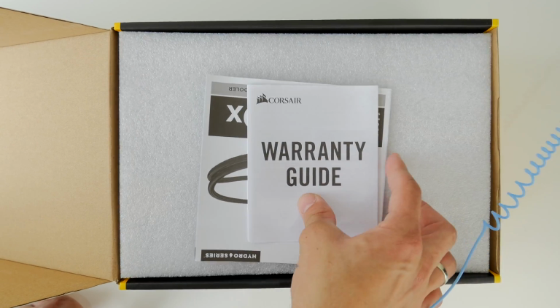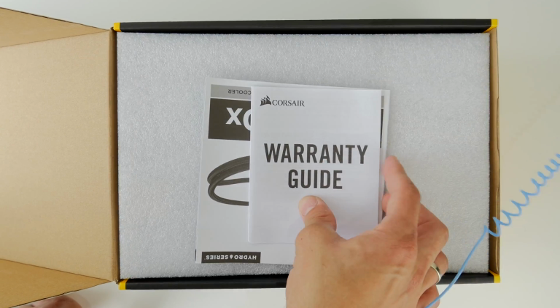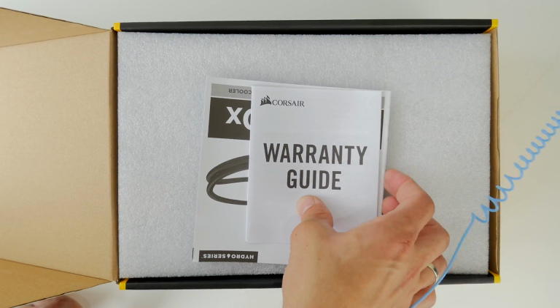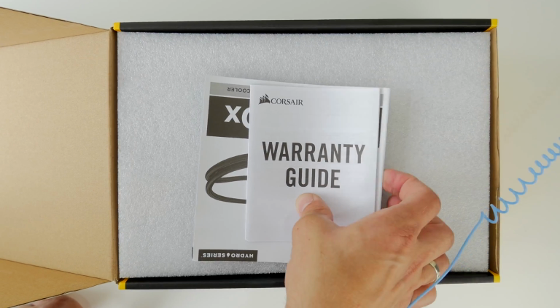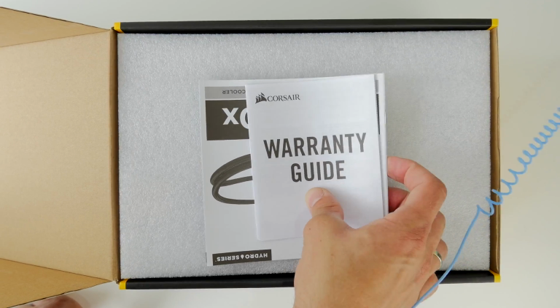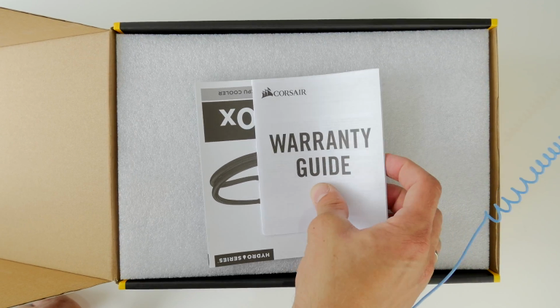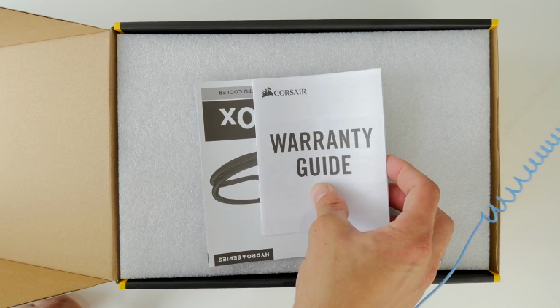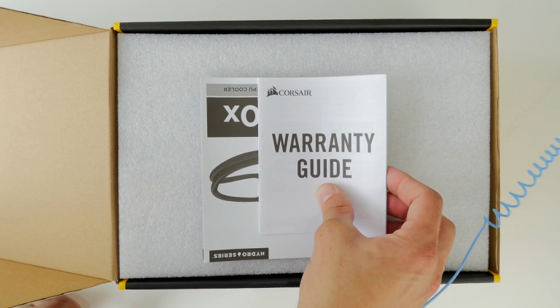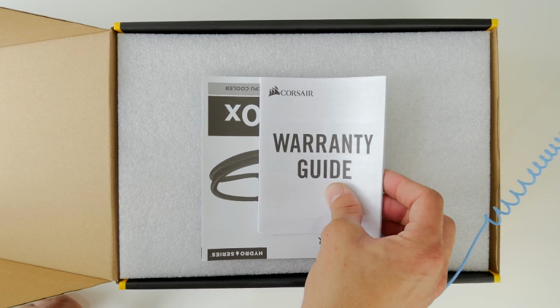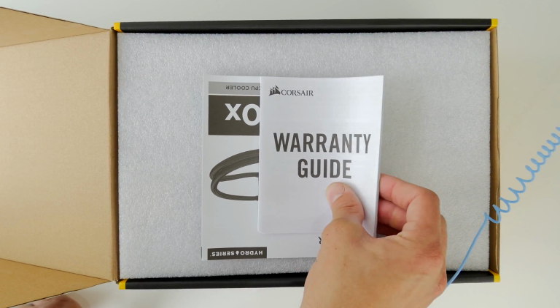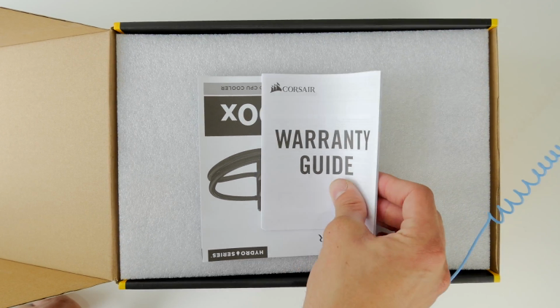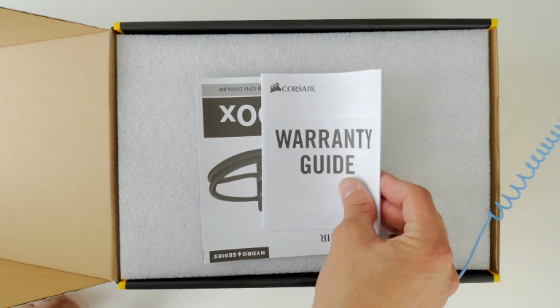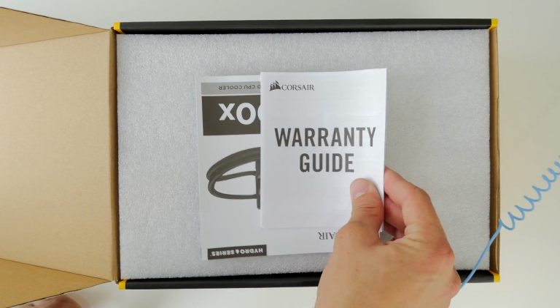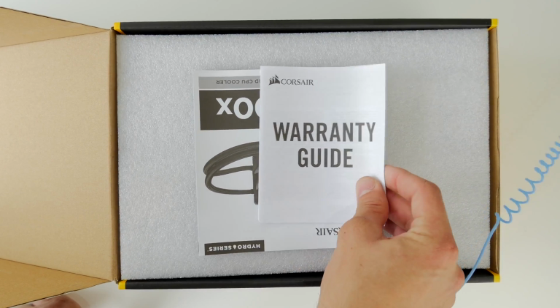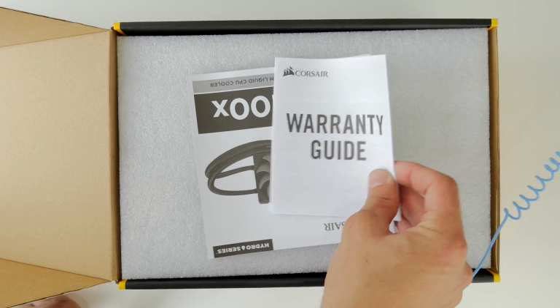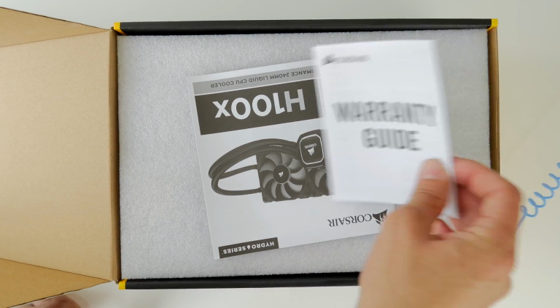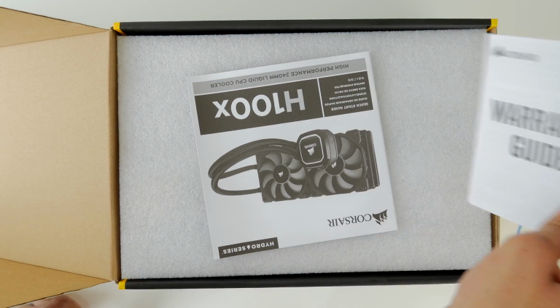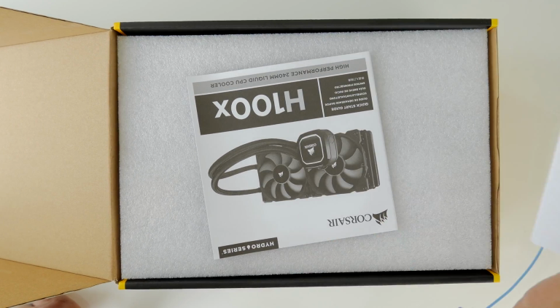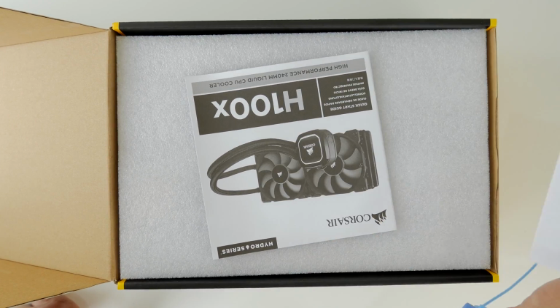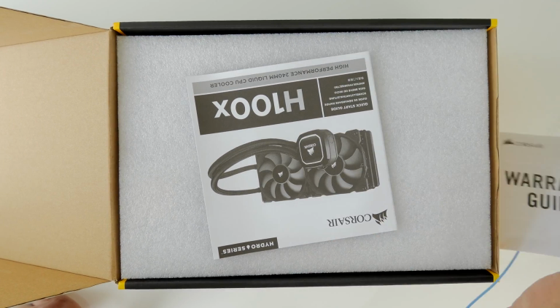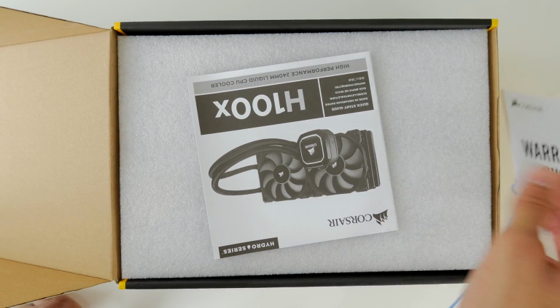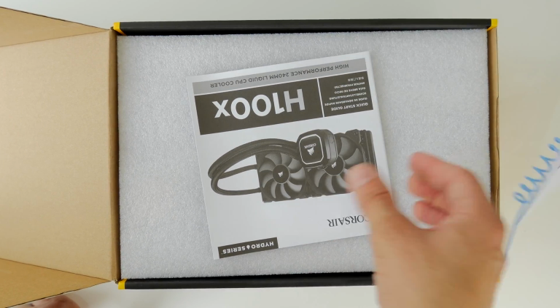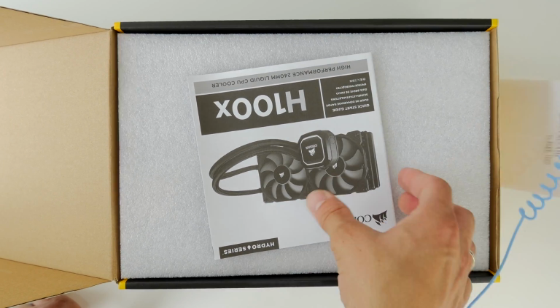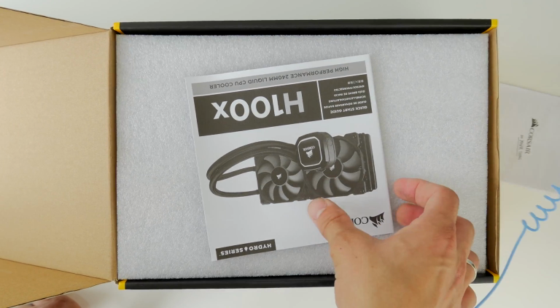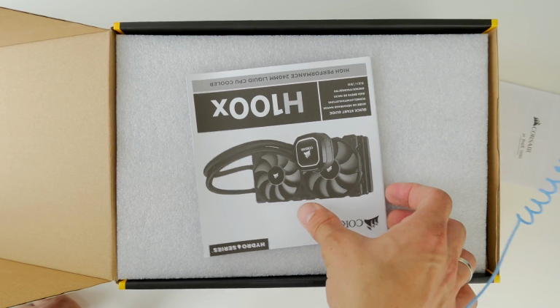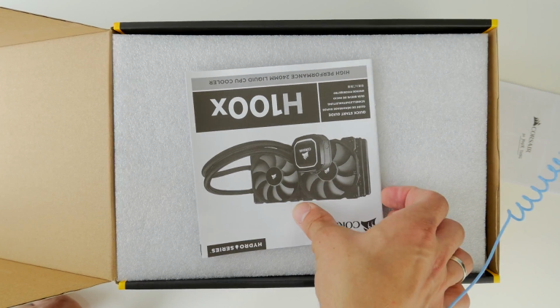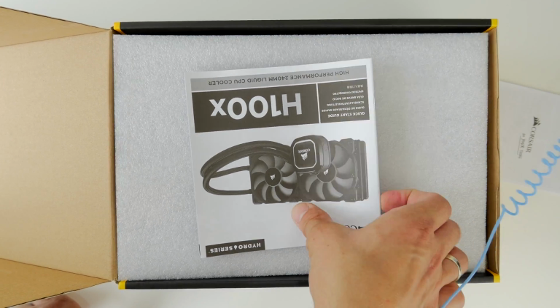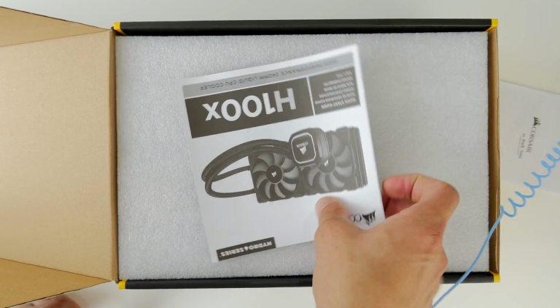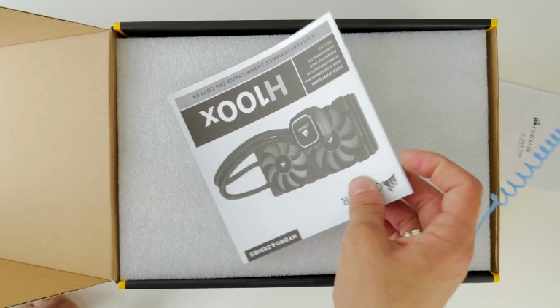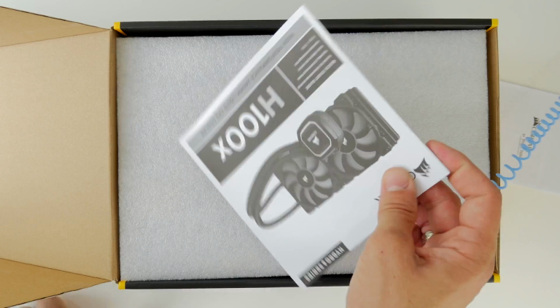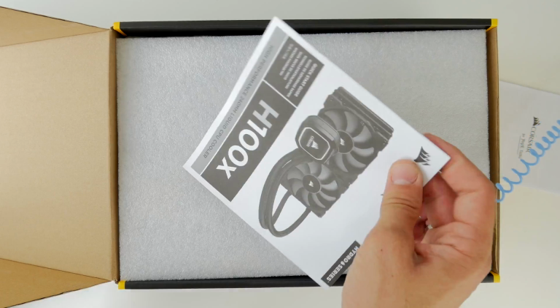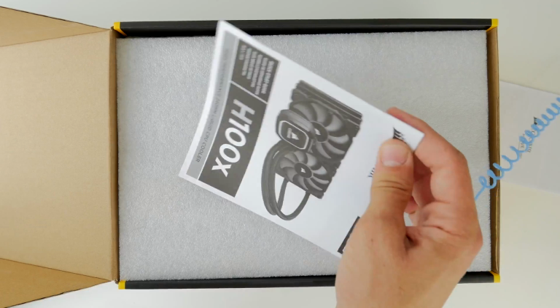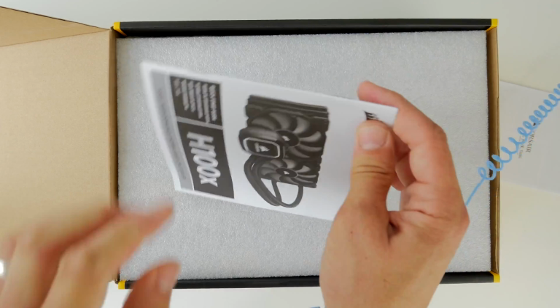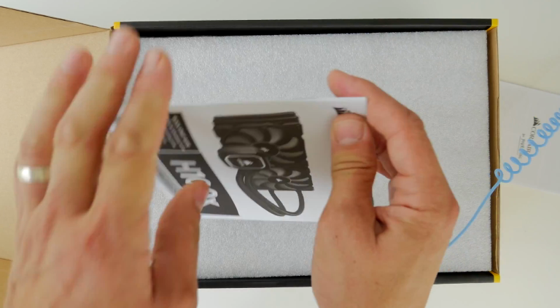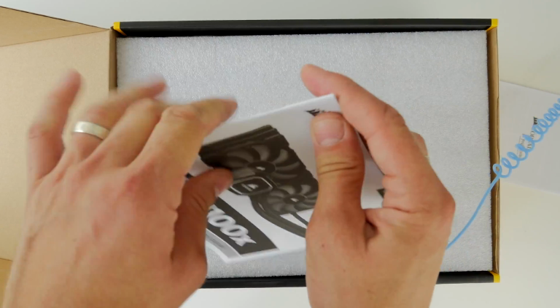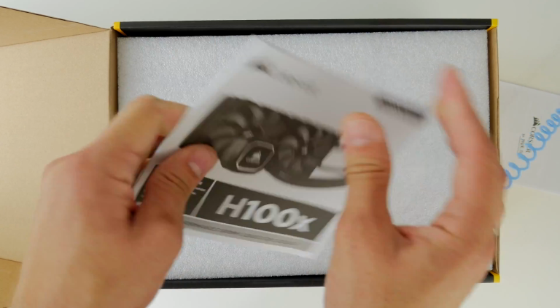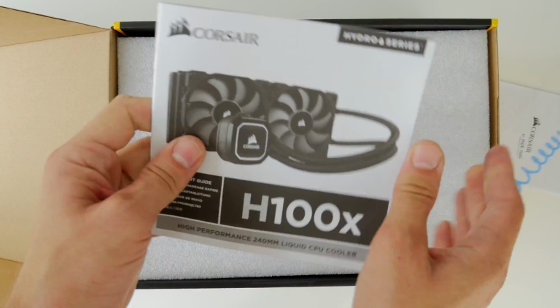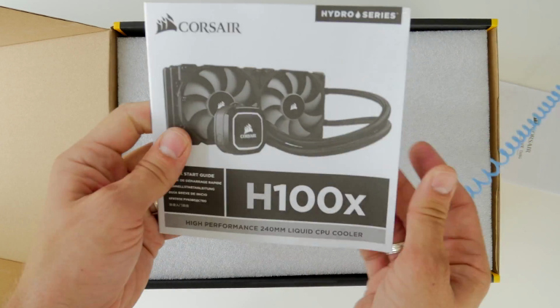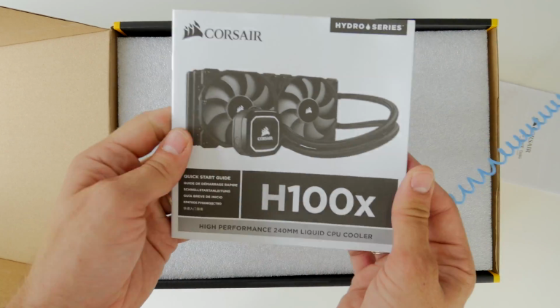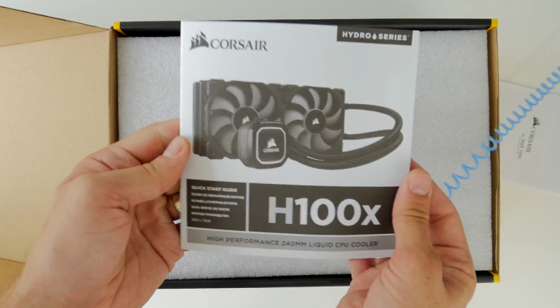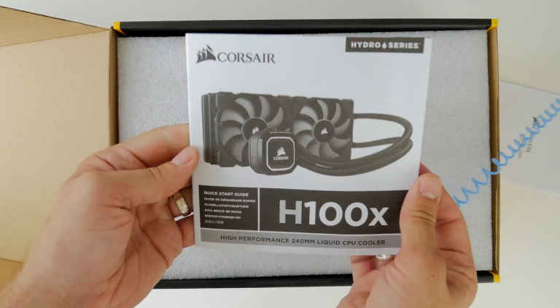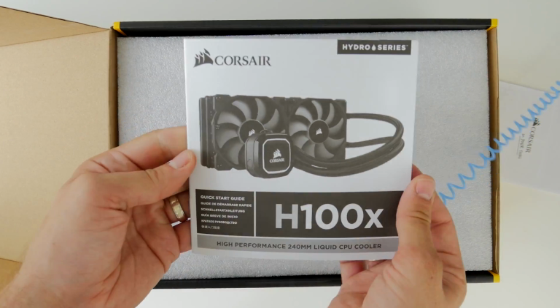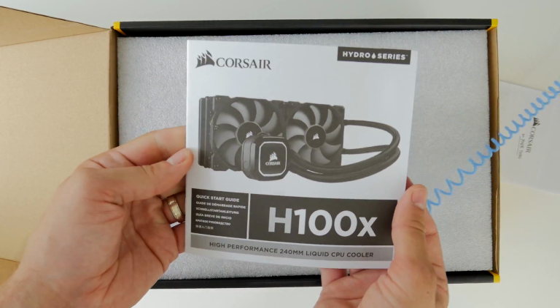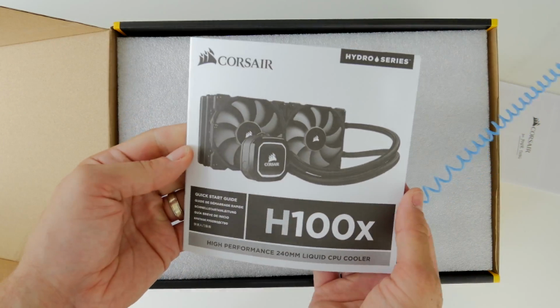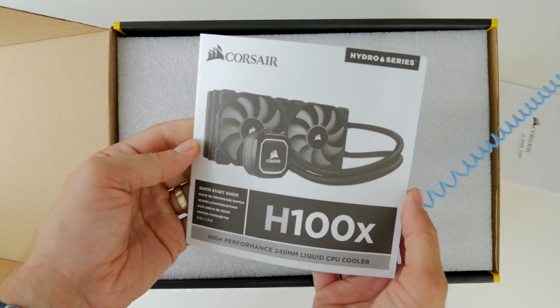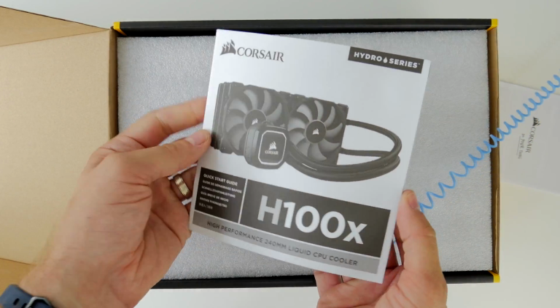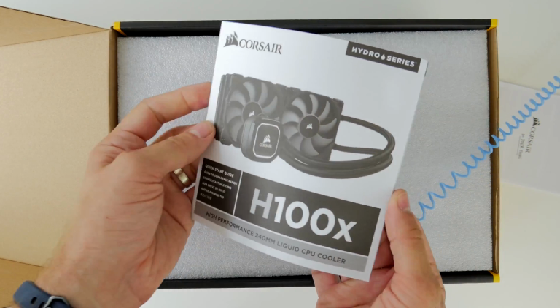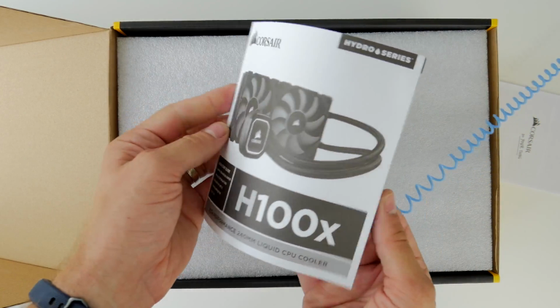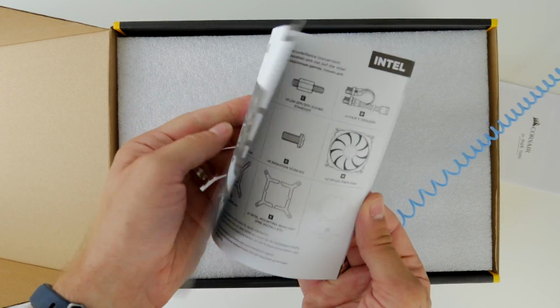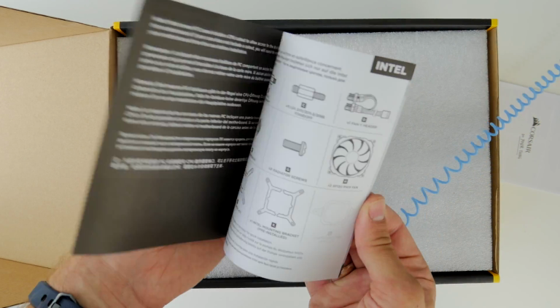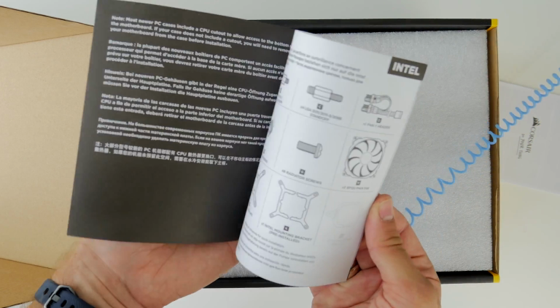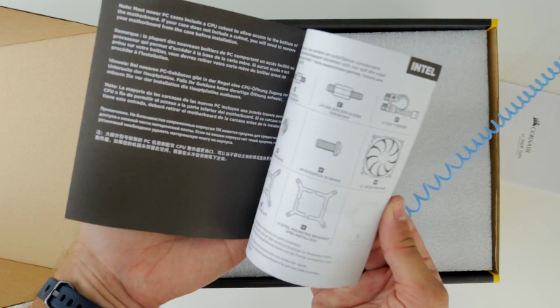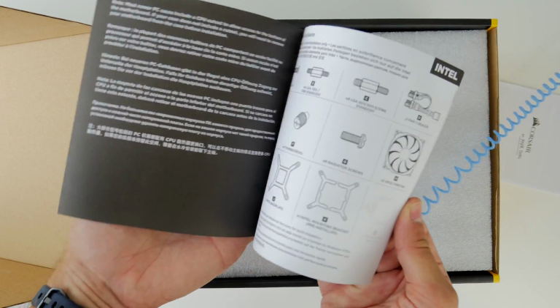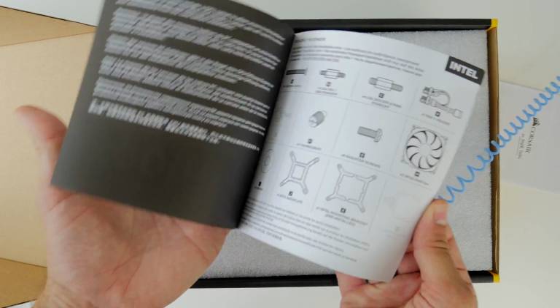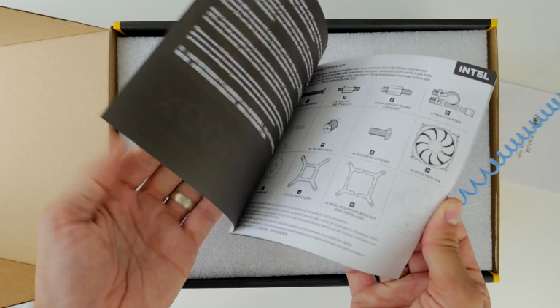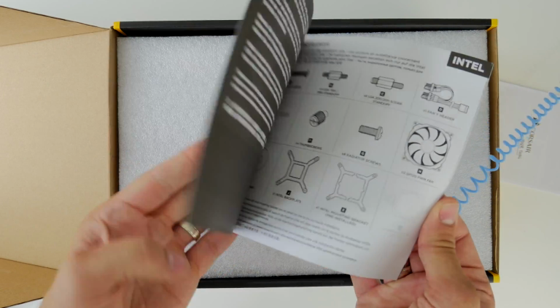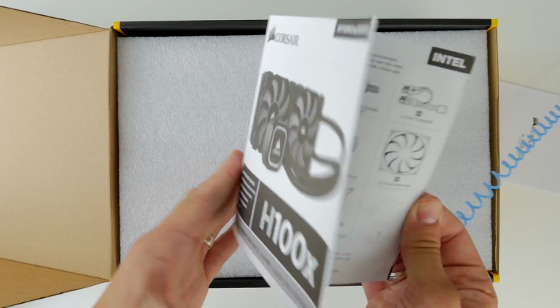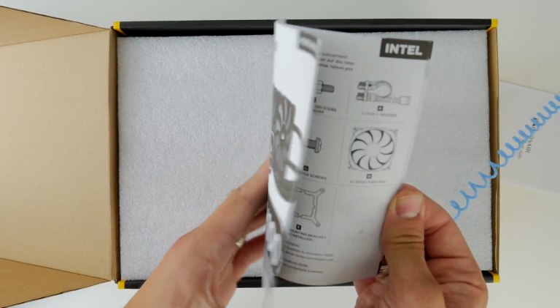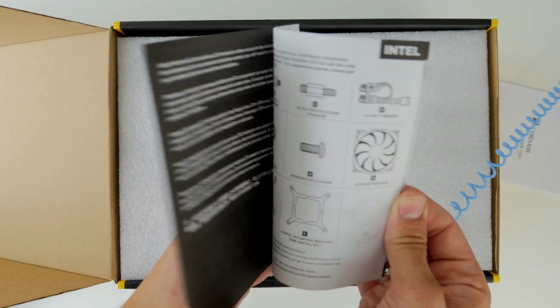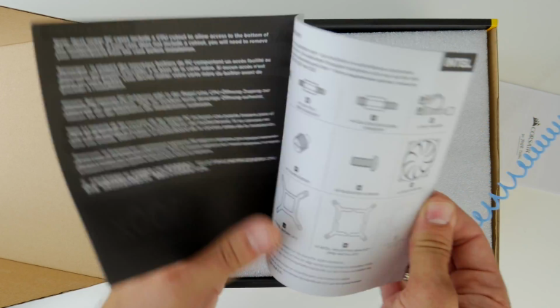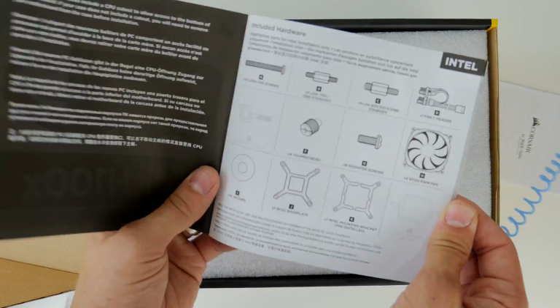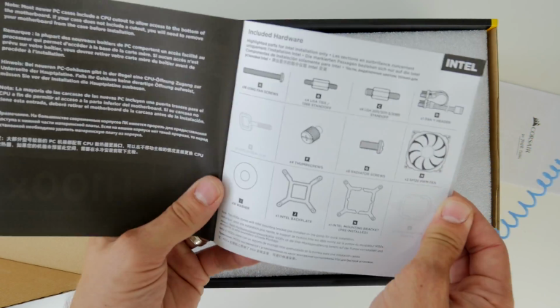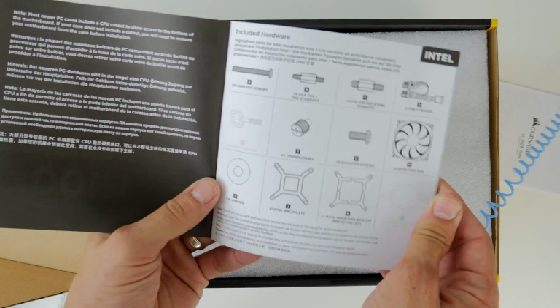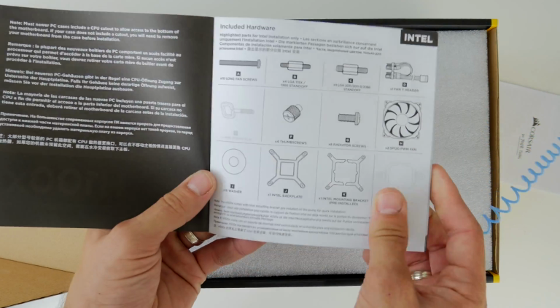It is, however, a solidly built piece of kit and it comes with a five-year guarantee which speaks to the quality of the build.